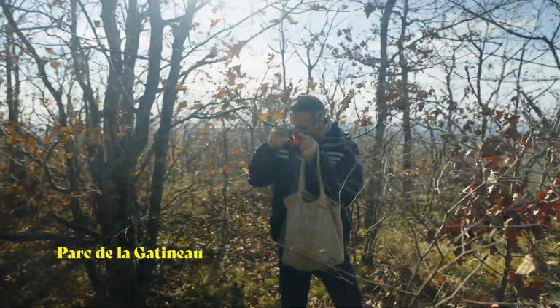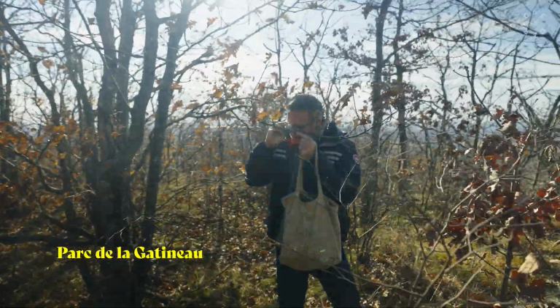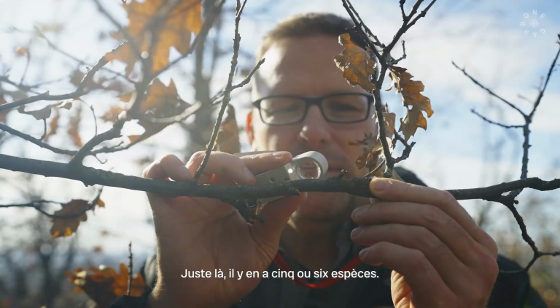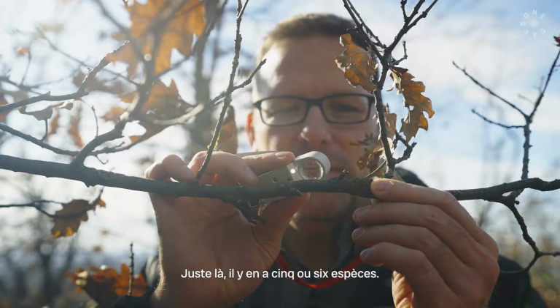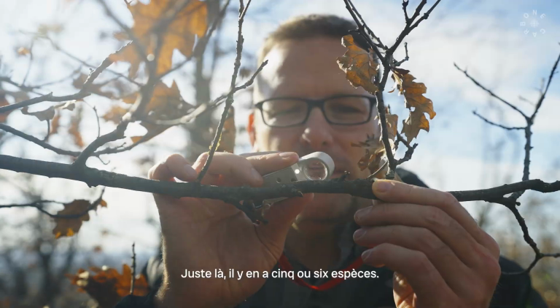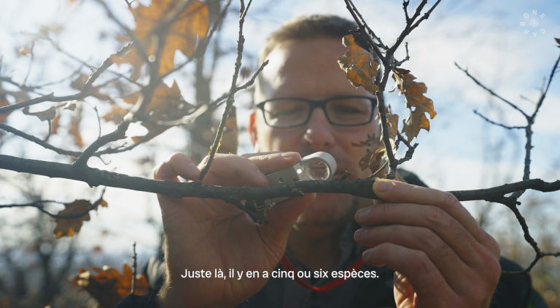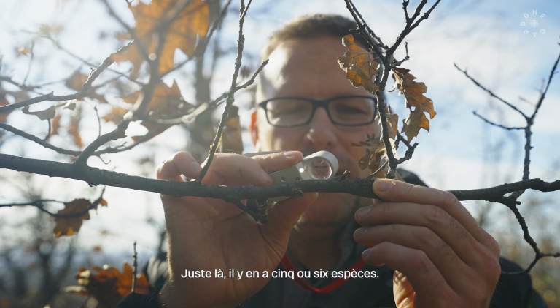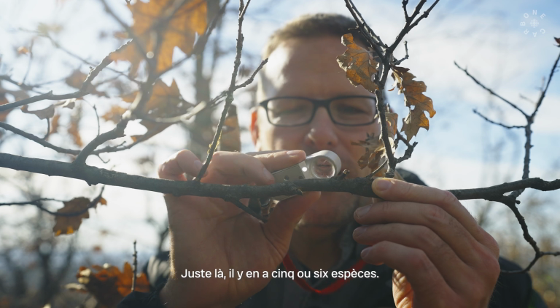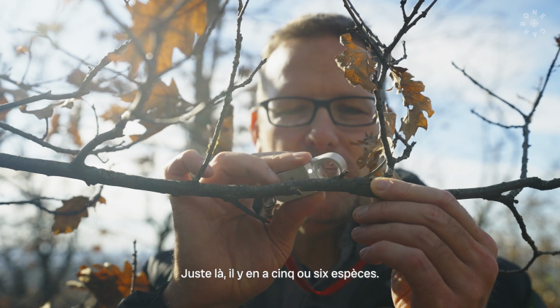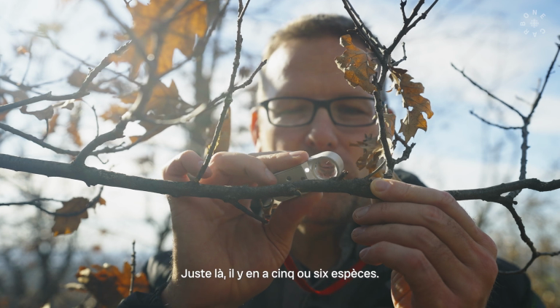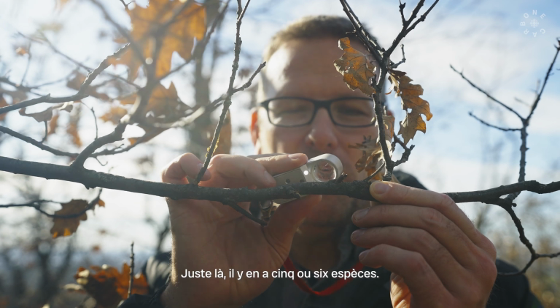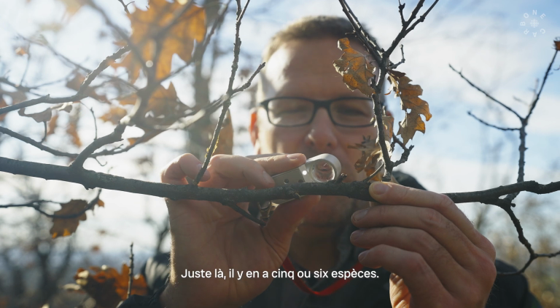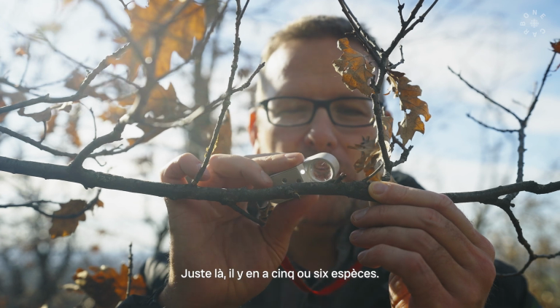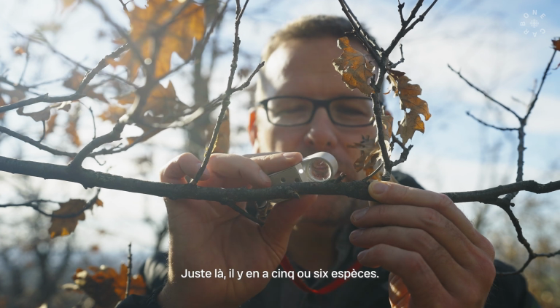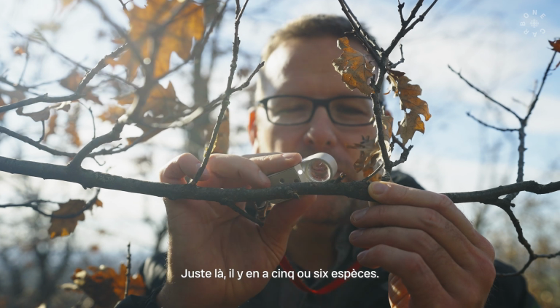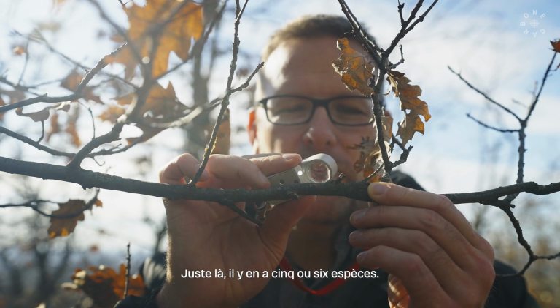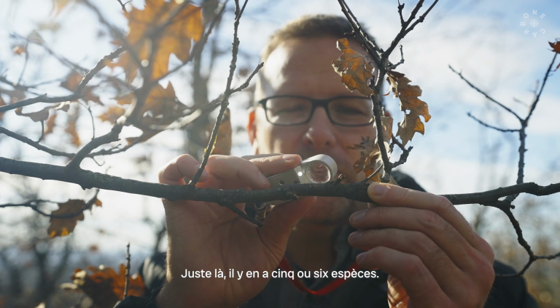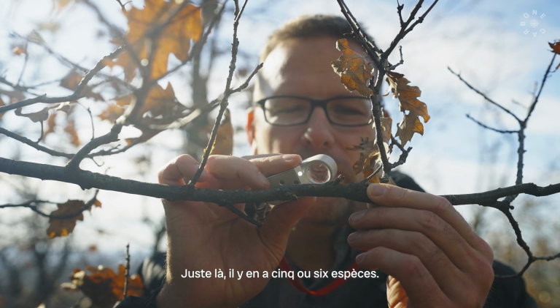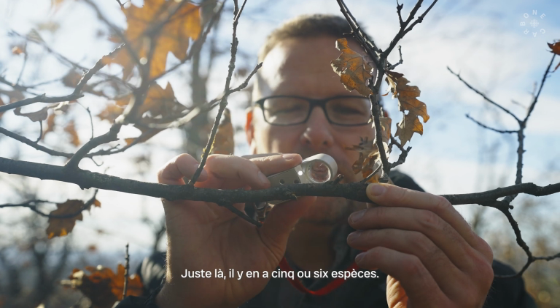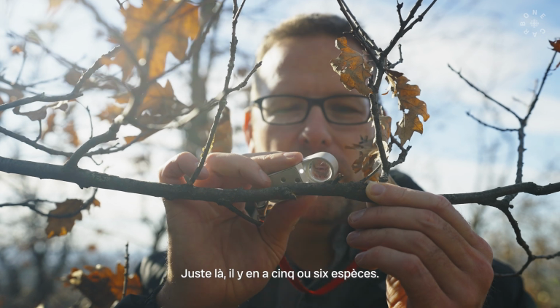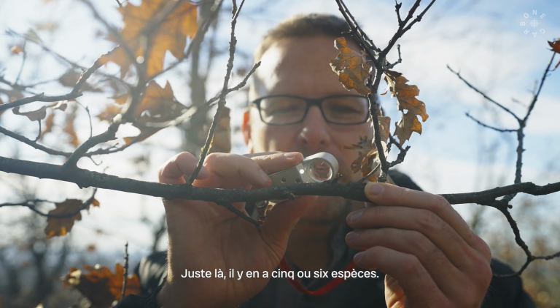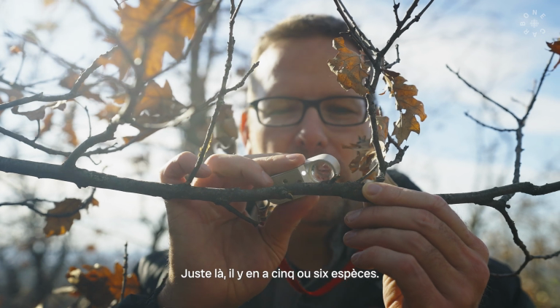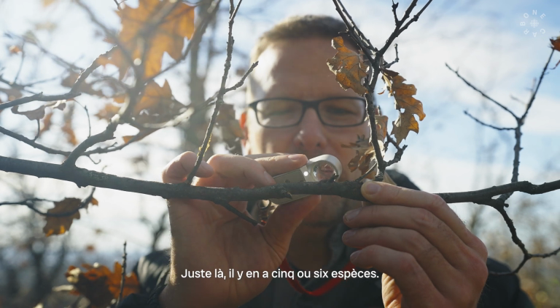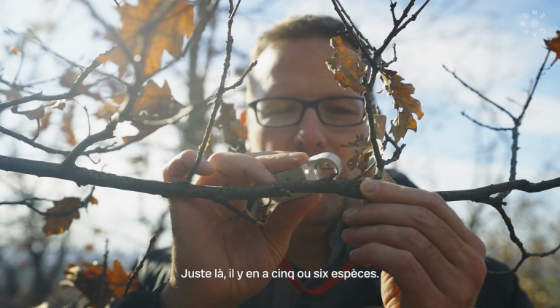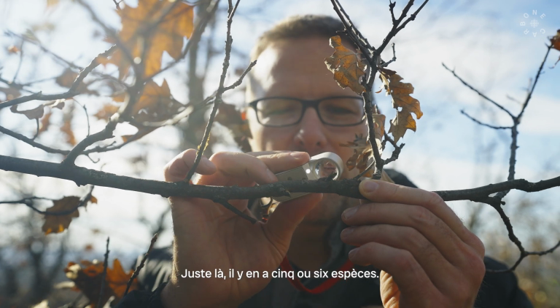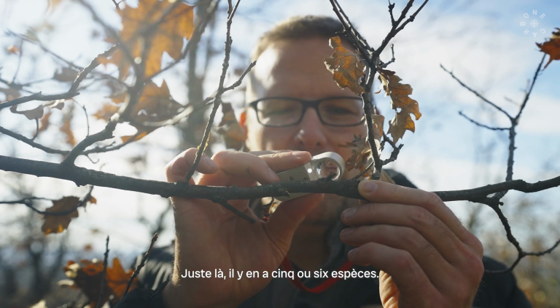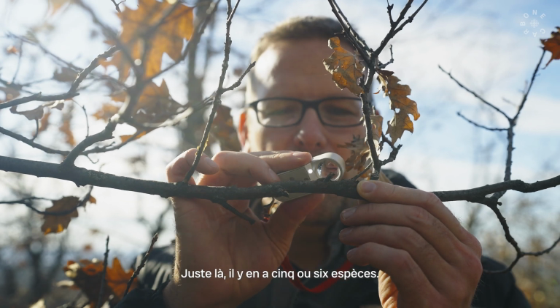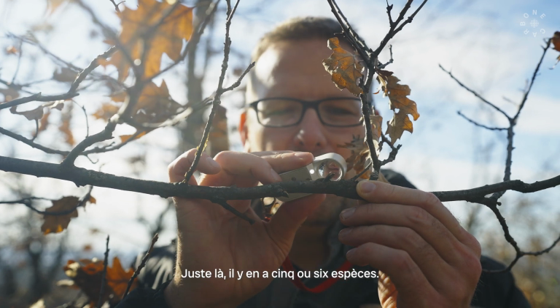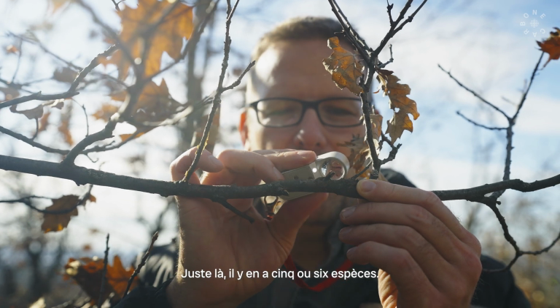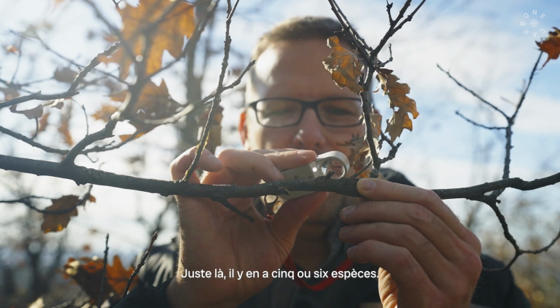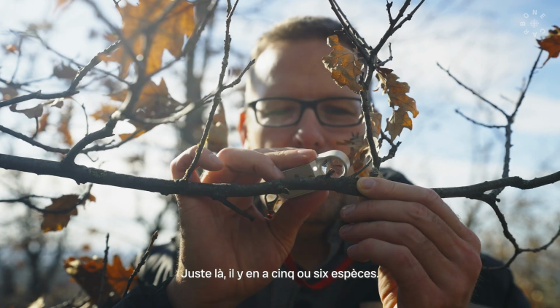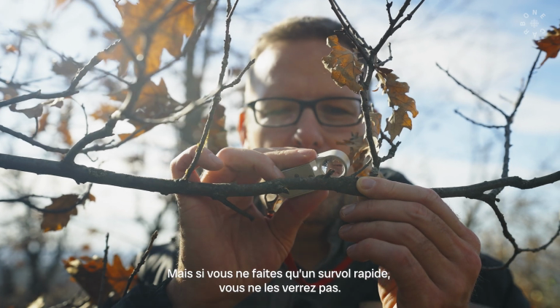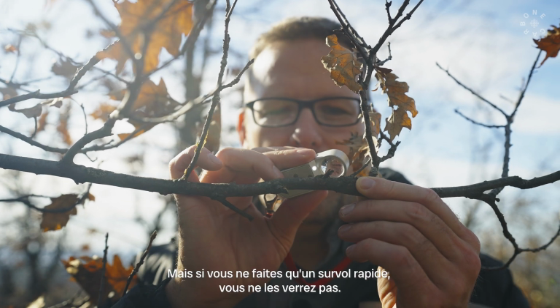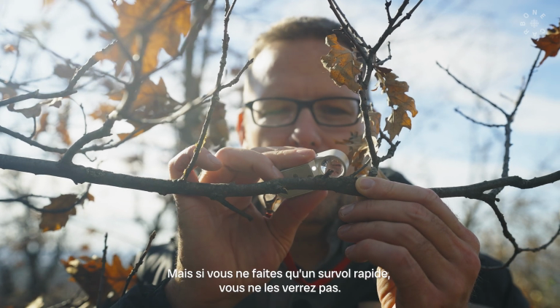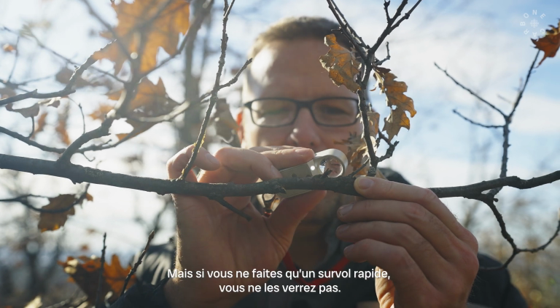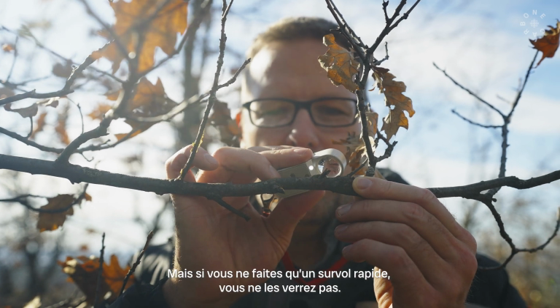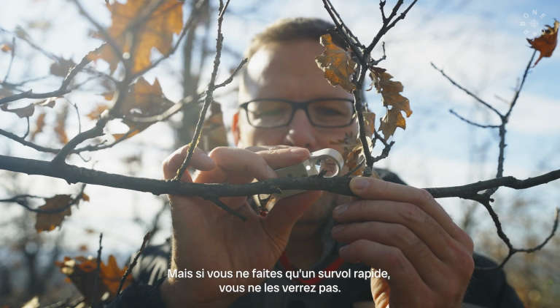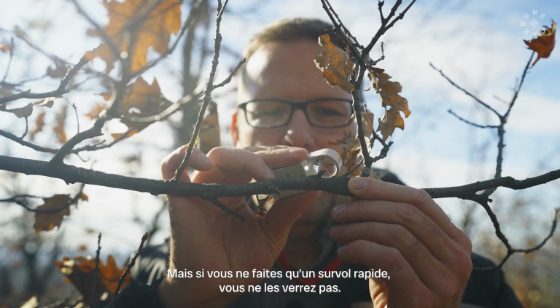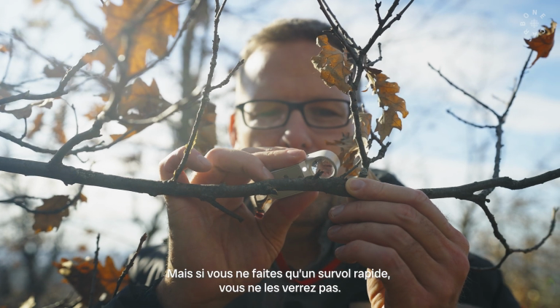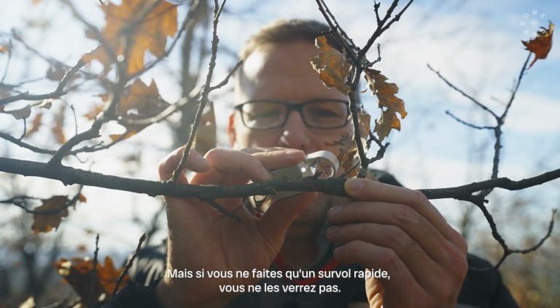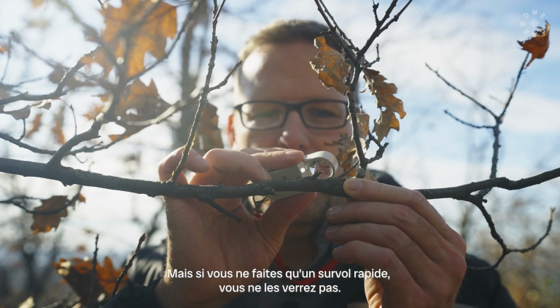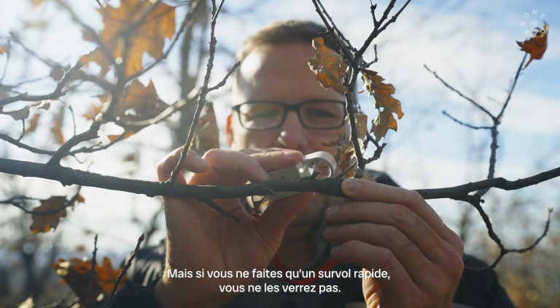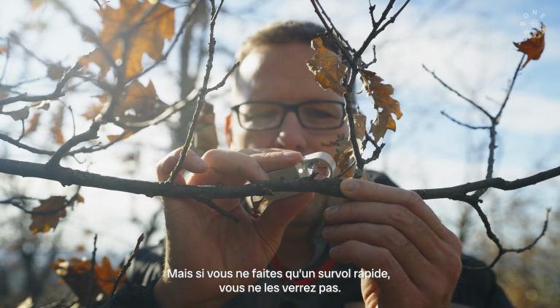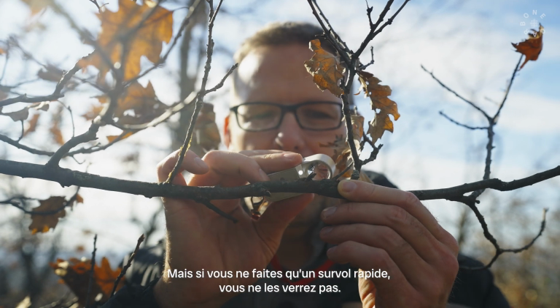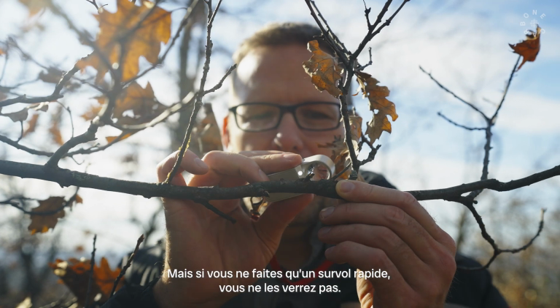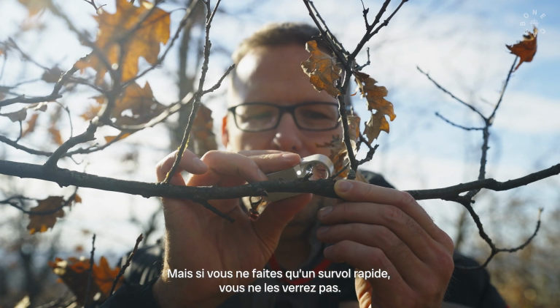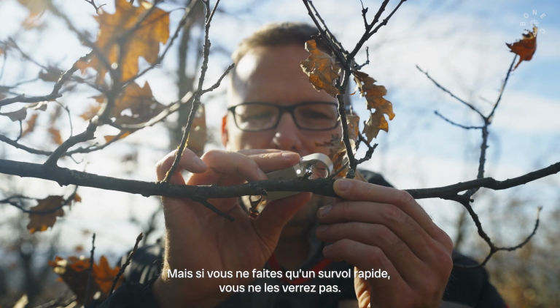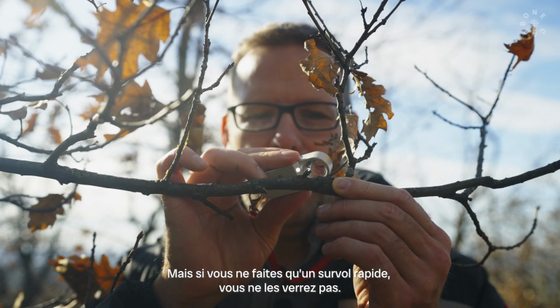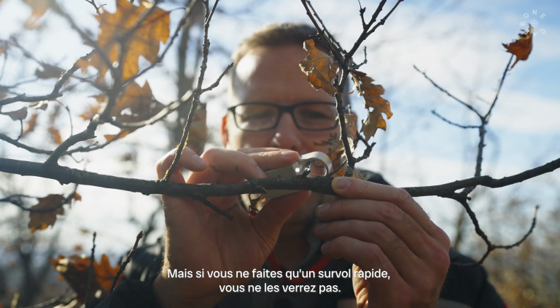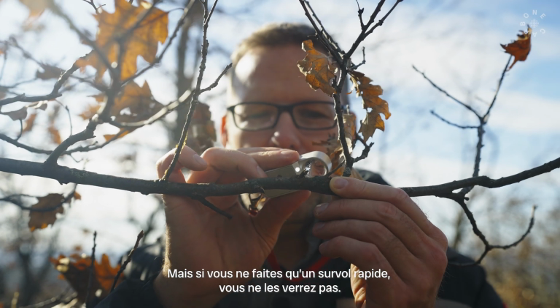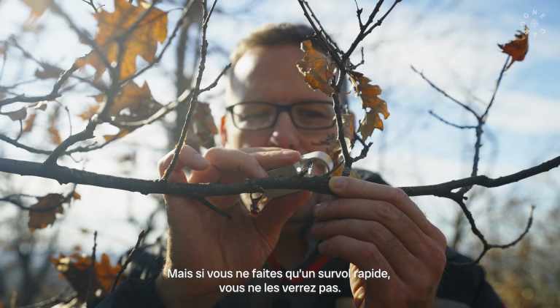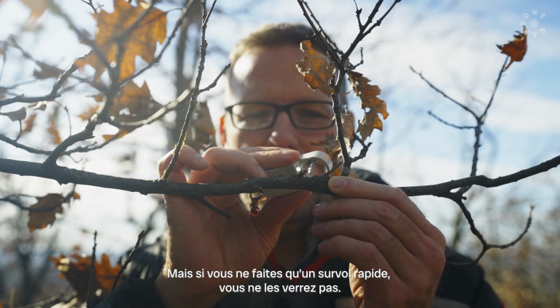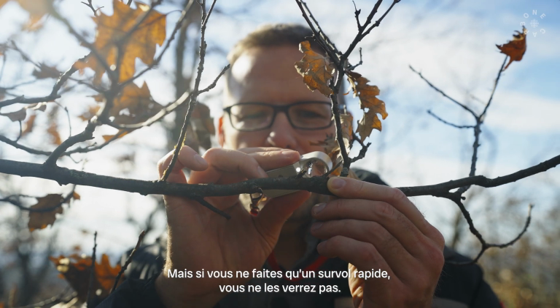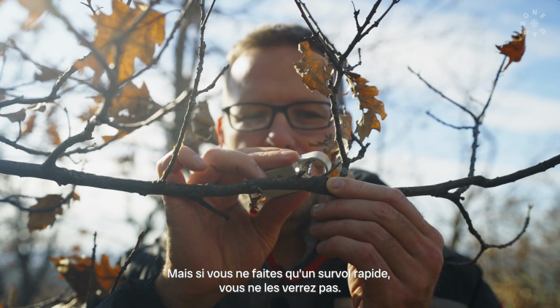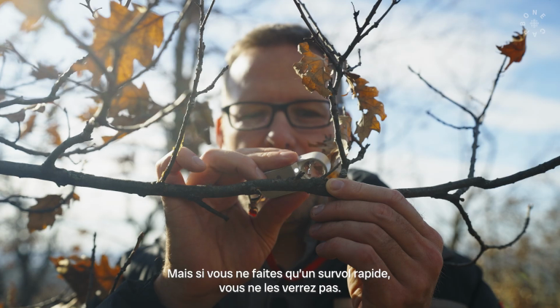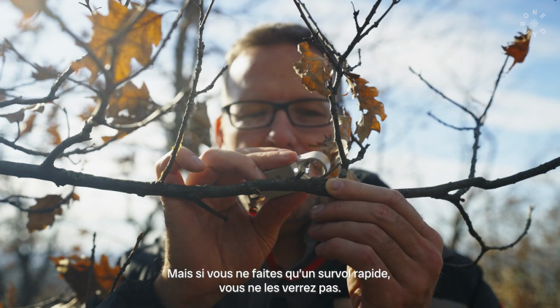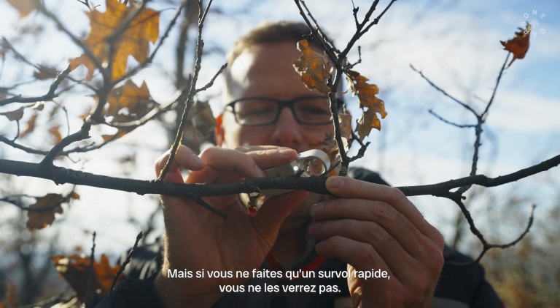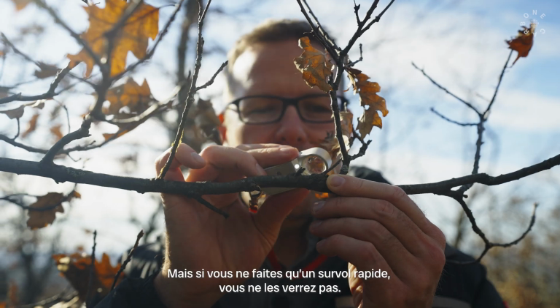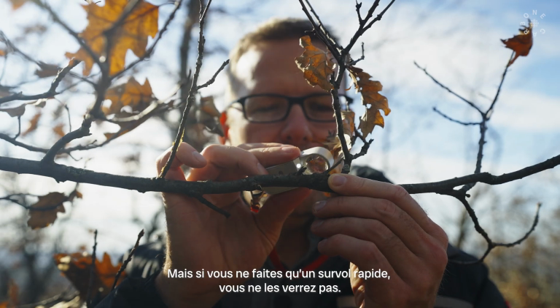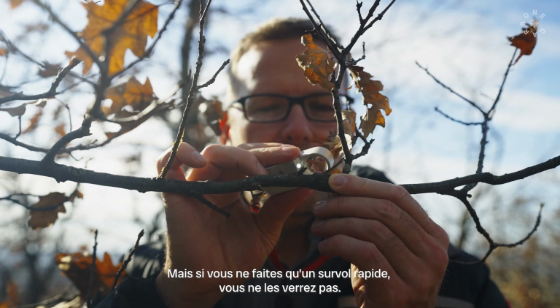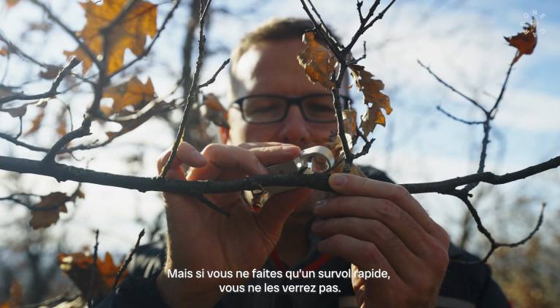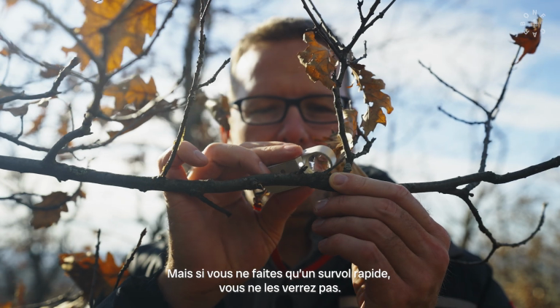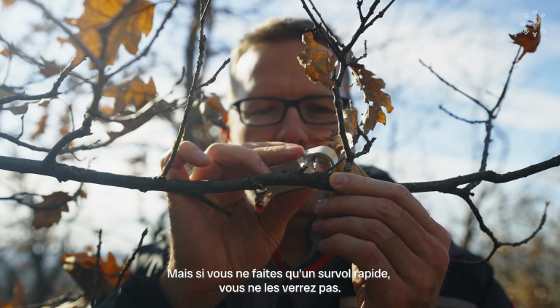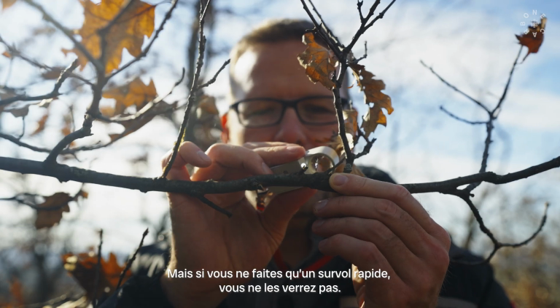So right there, there's five or six species in that one little area. And when you're just flying by, you don't notice.